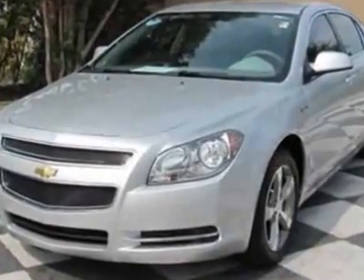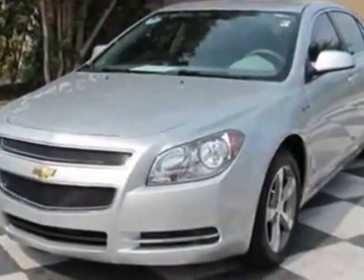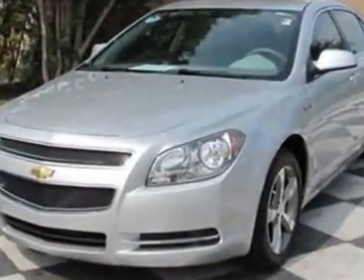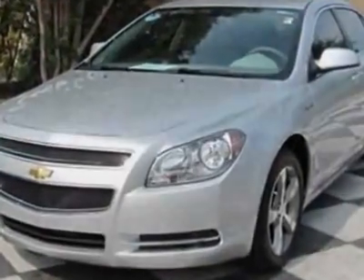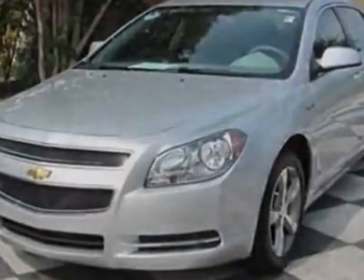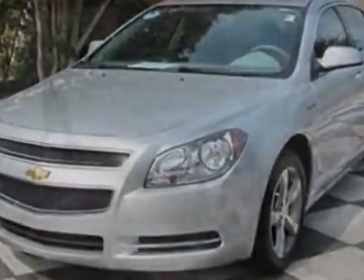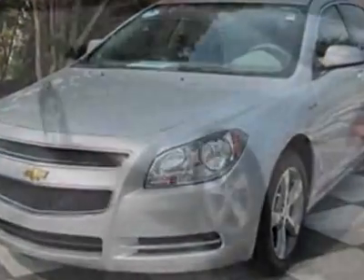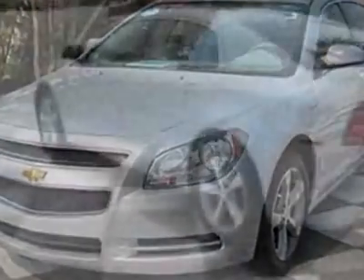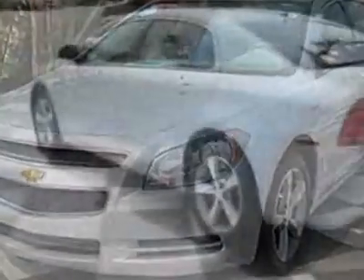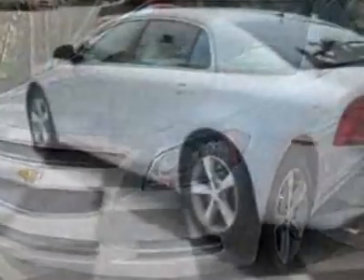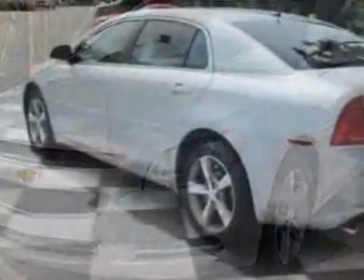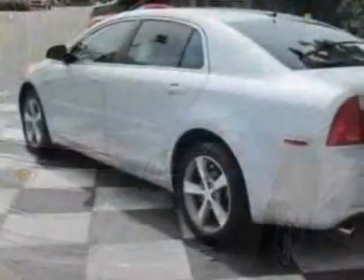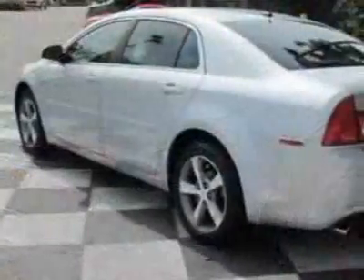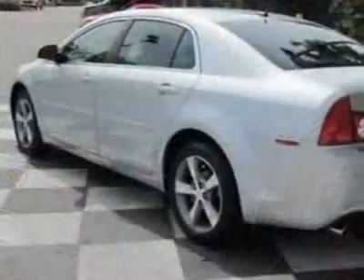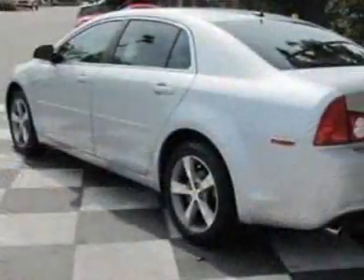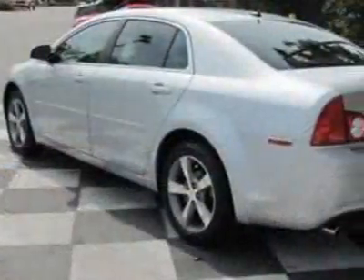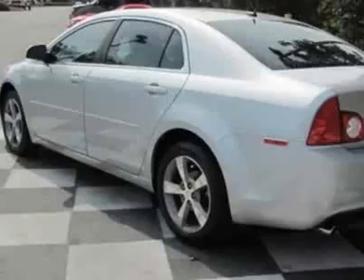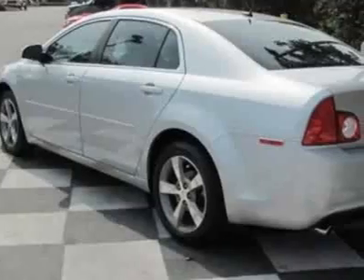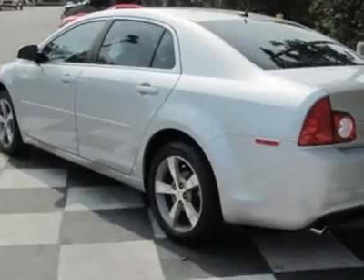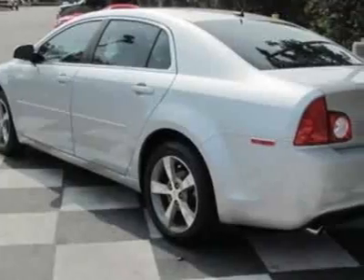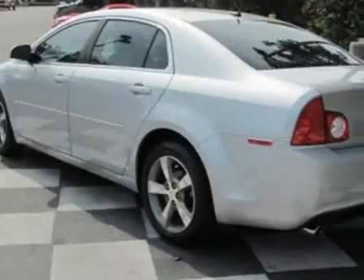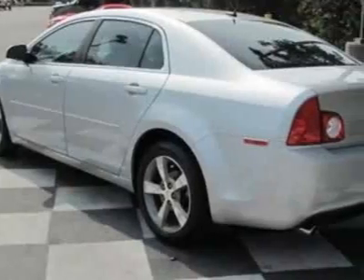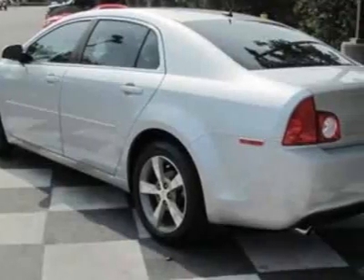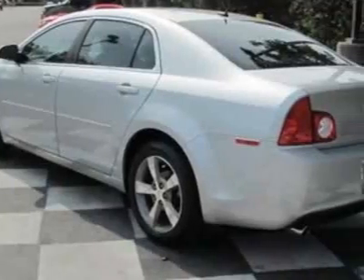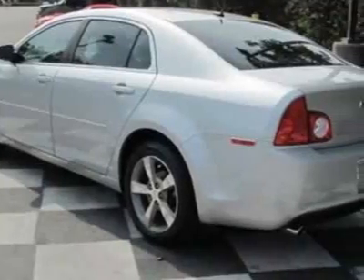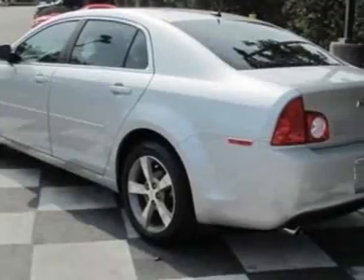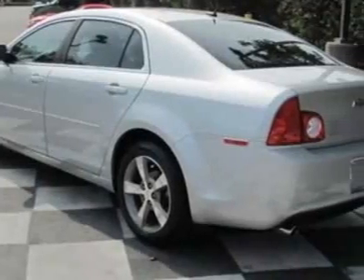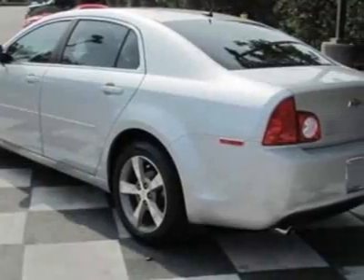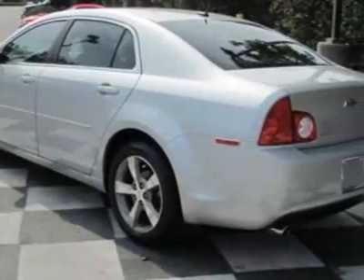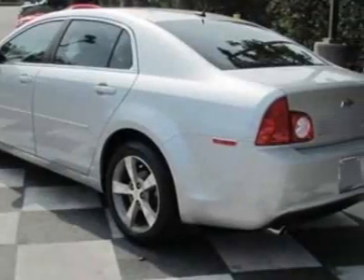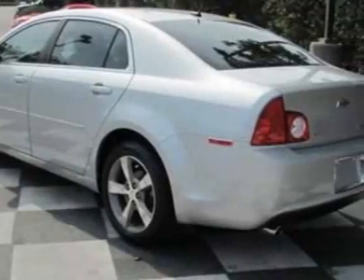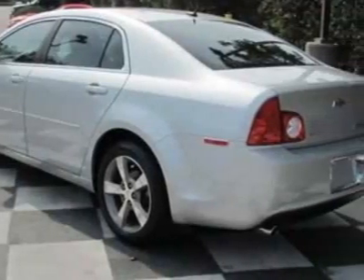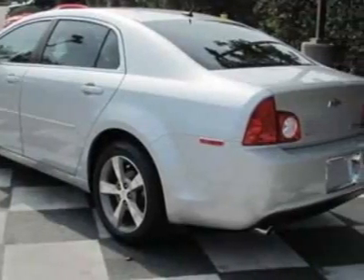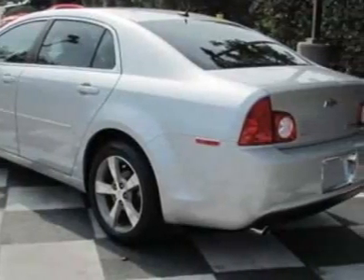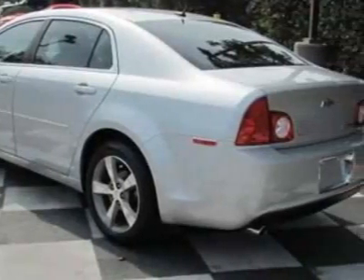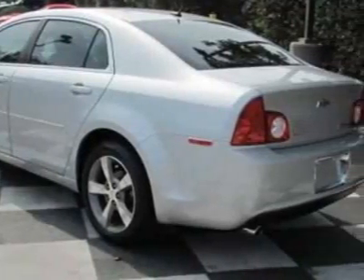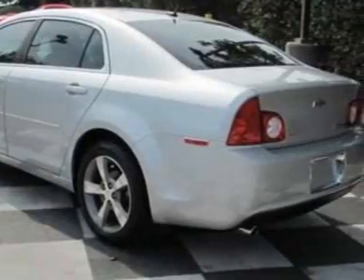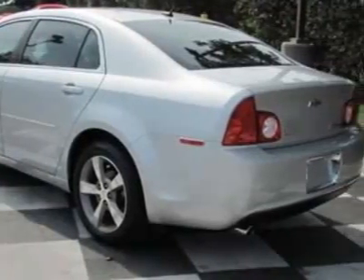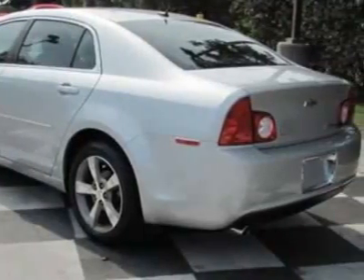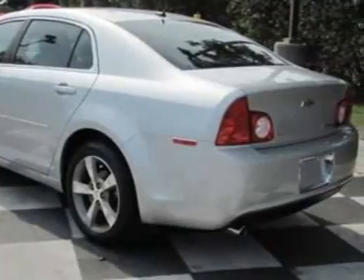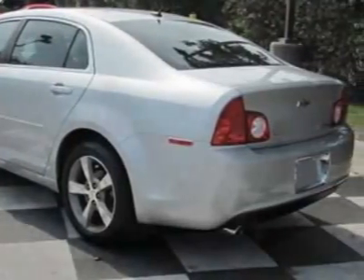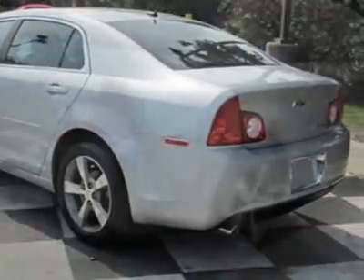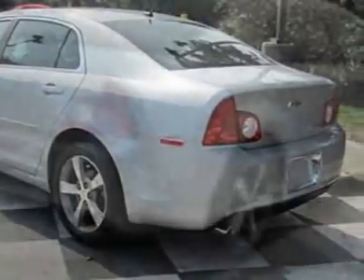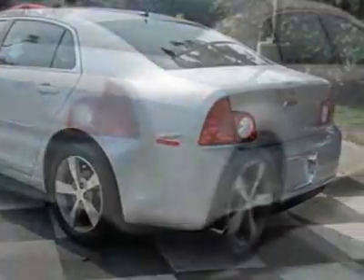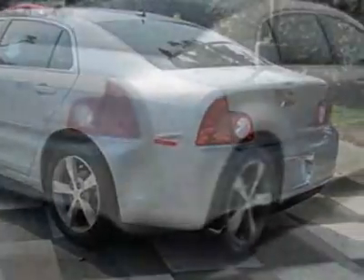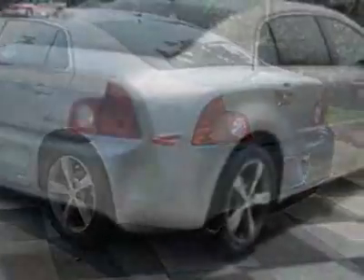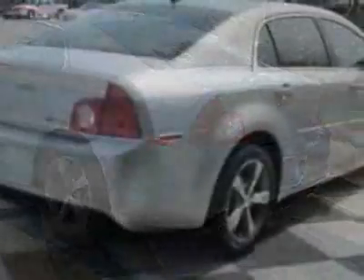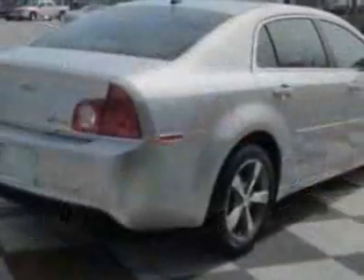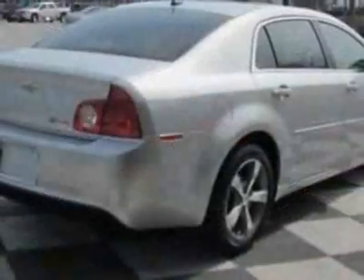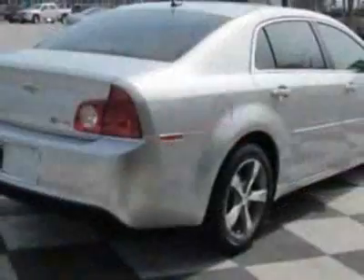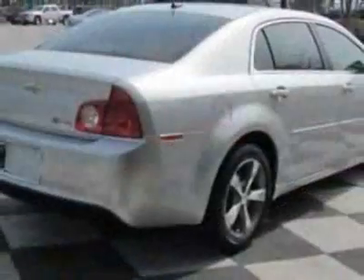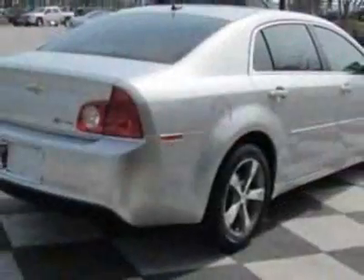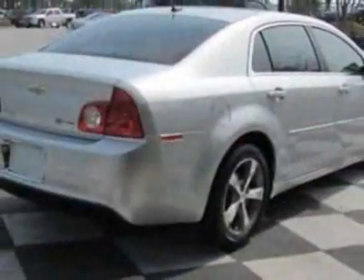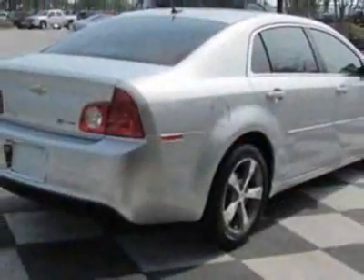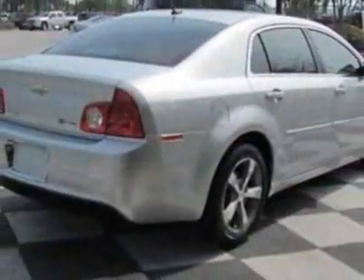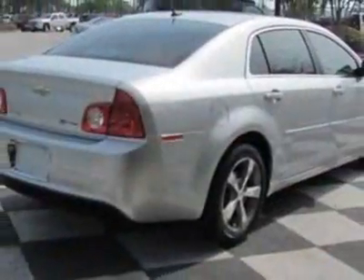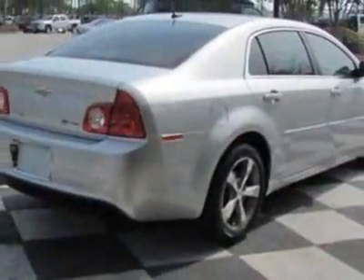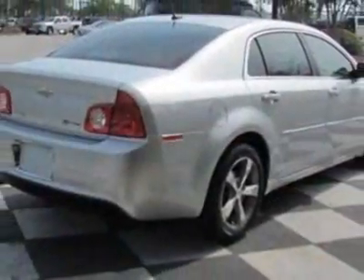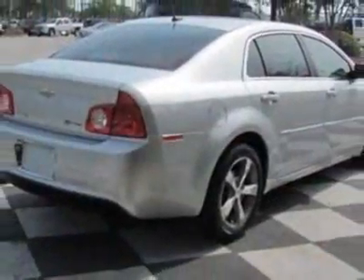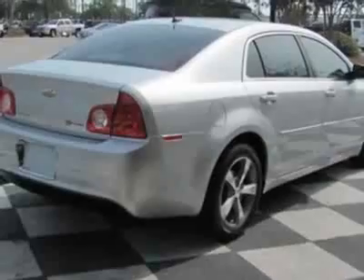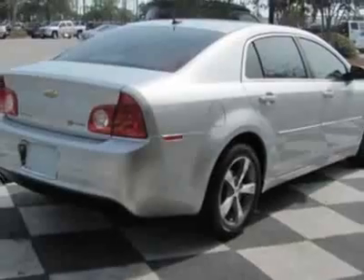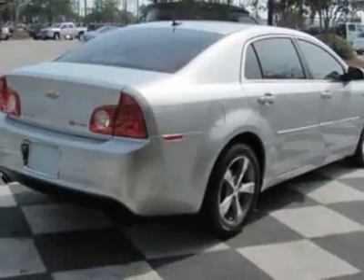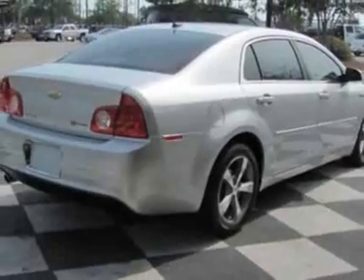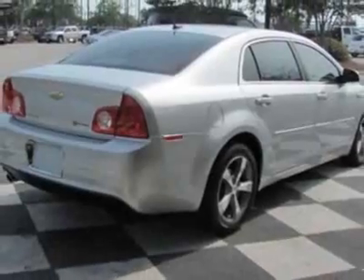This Malibu has just under 10,000 miles. For your protection, a warranty is available for this vehicle.